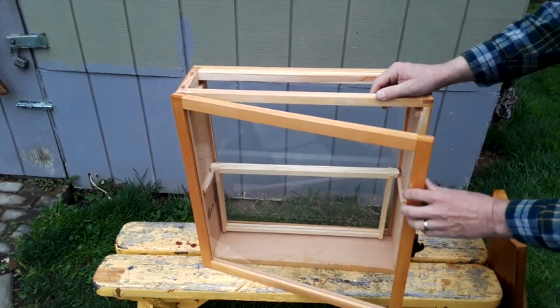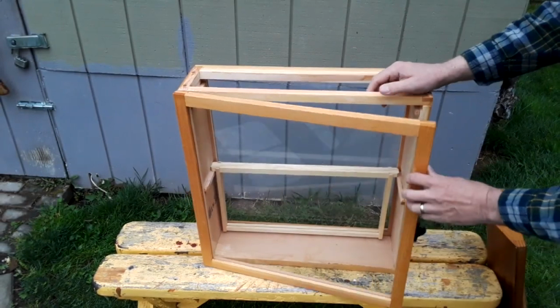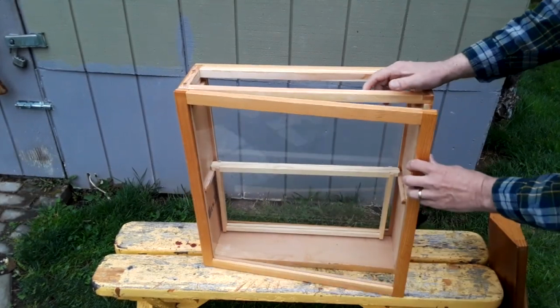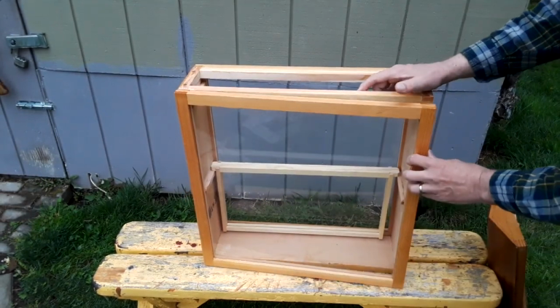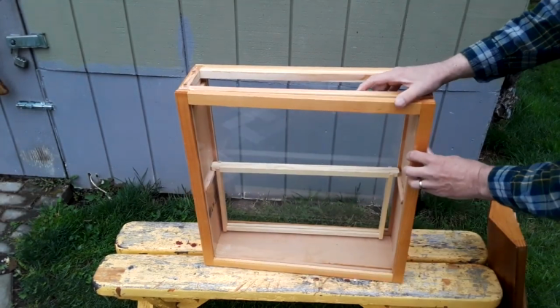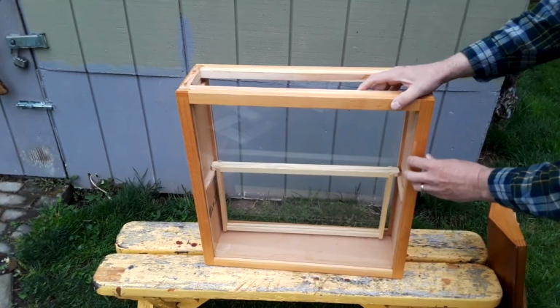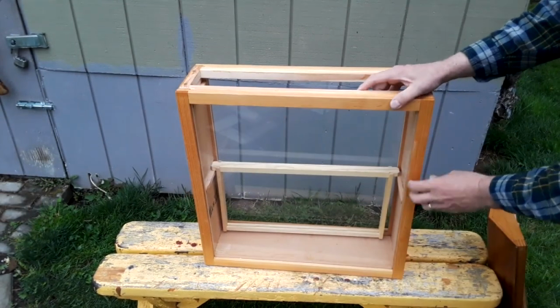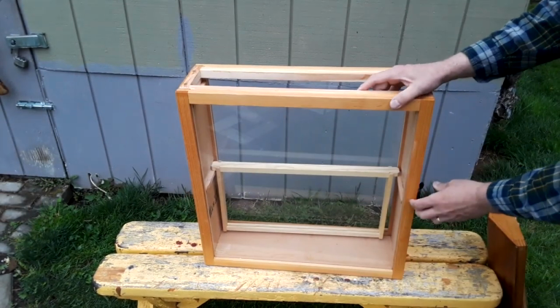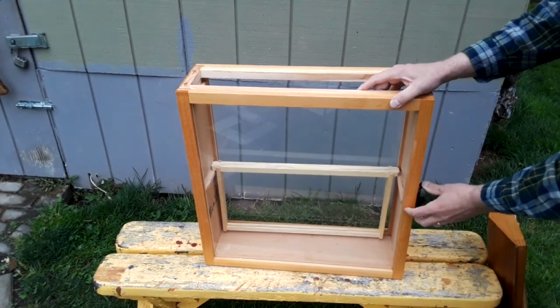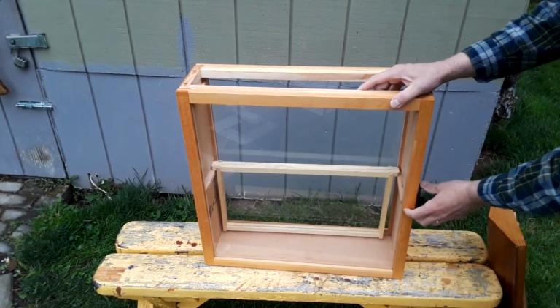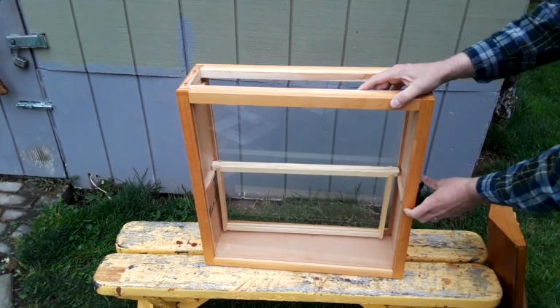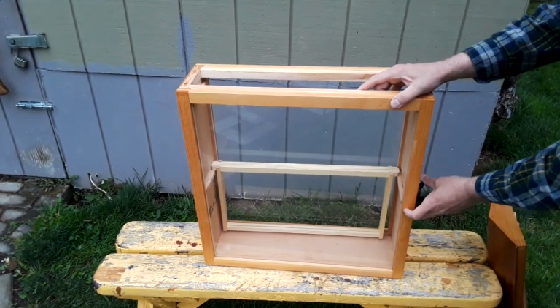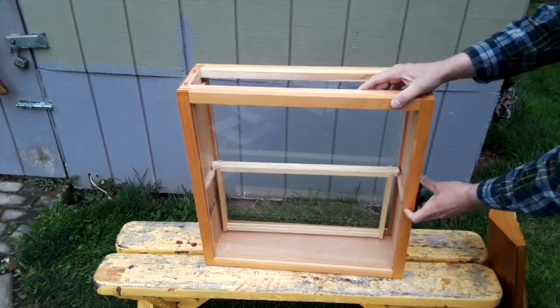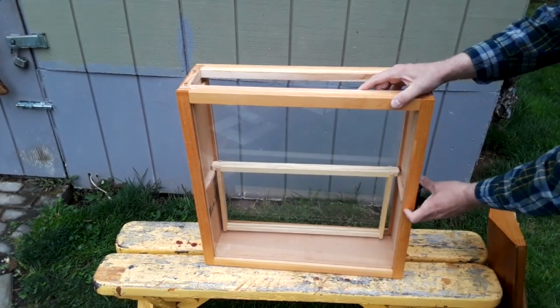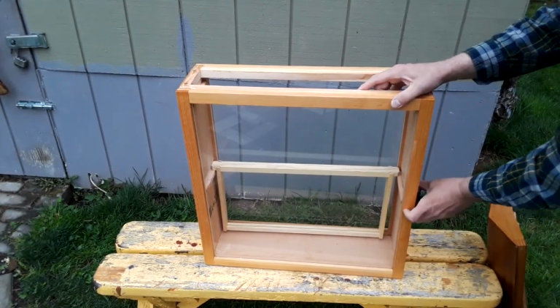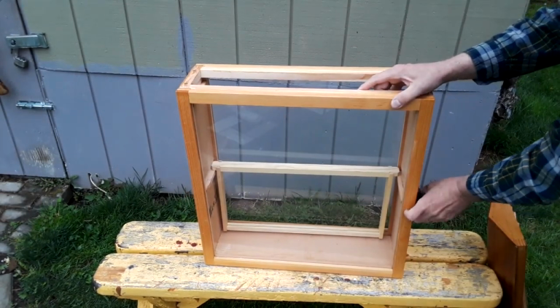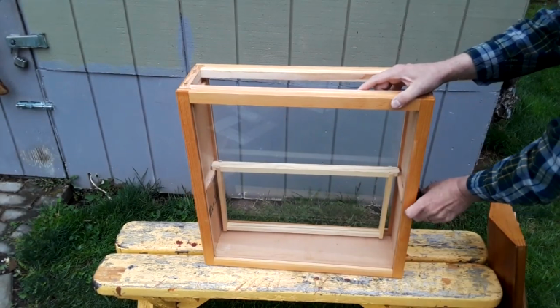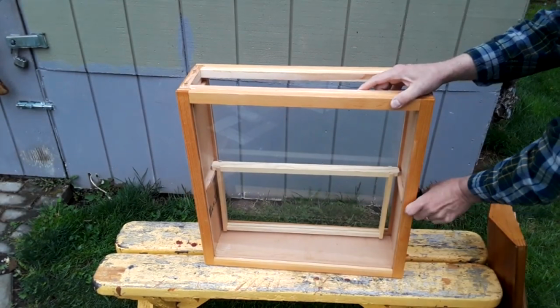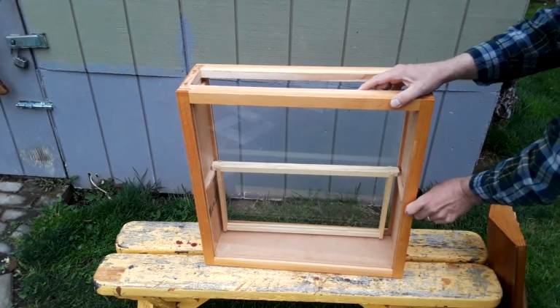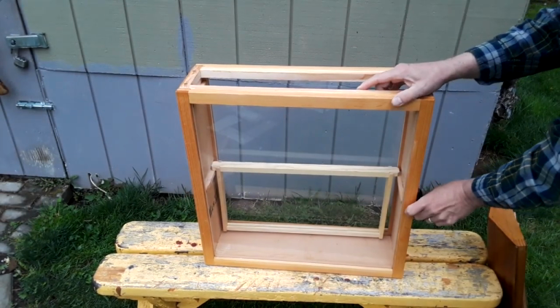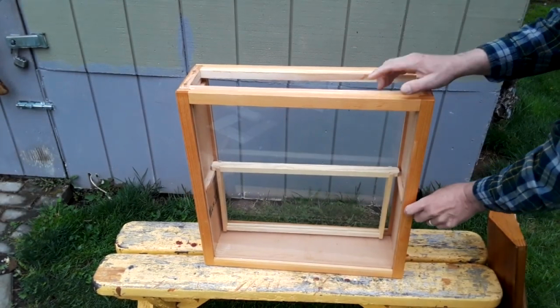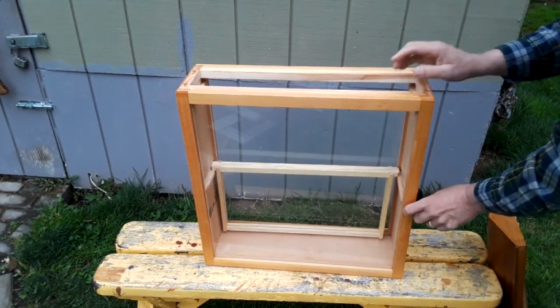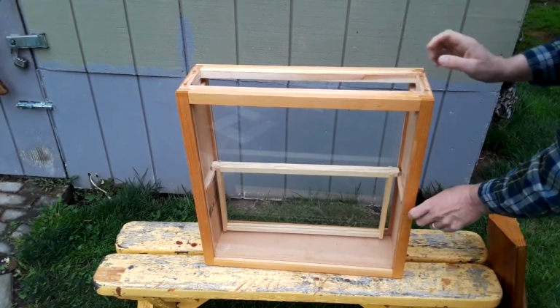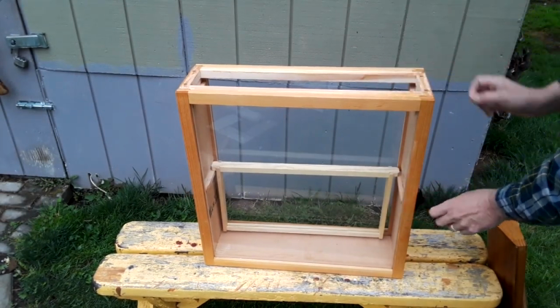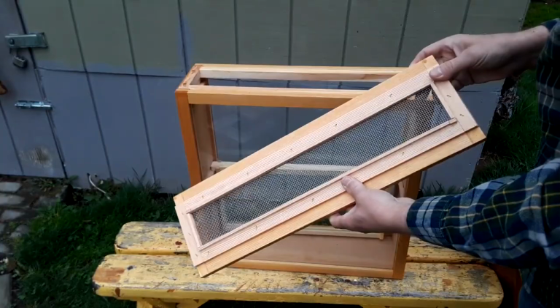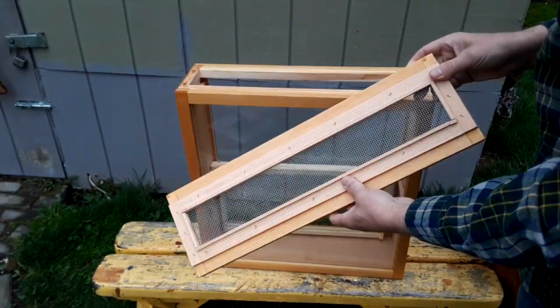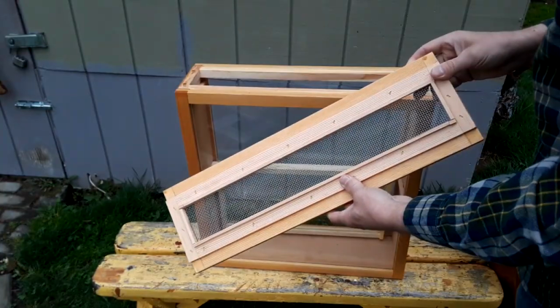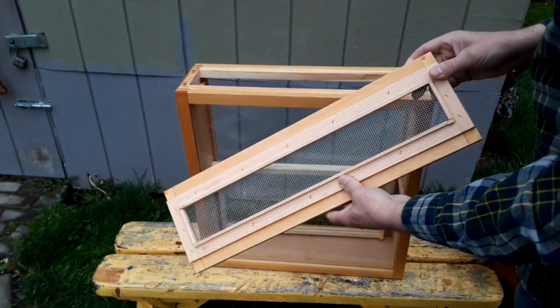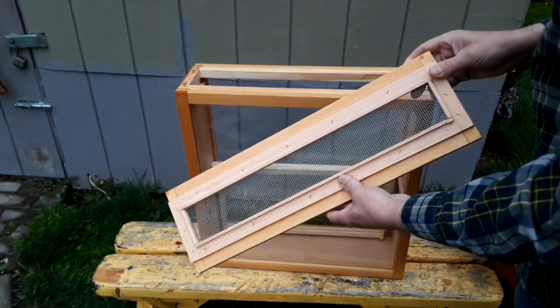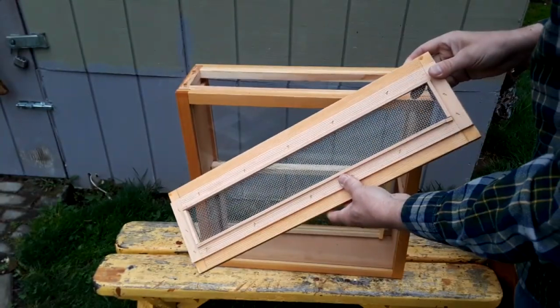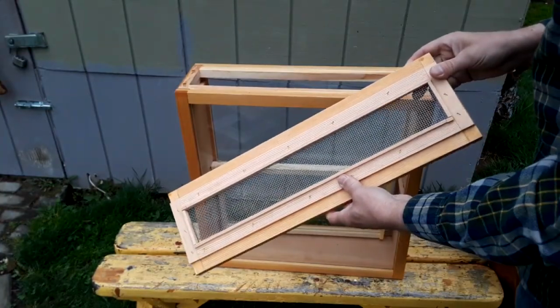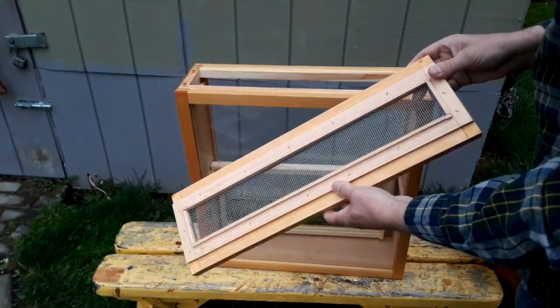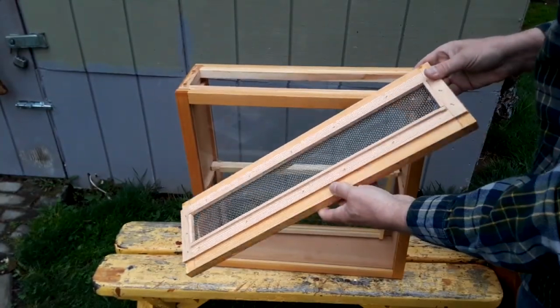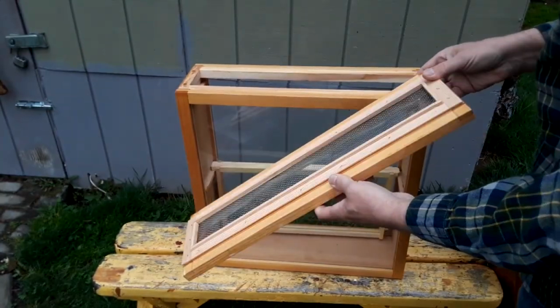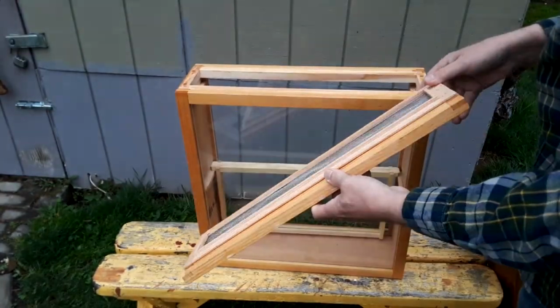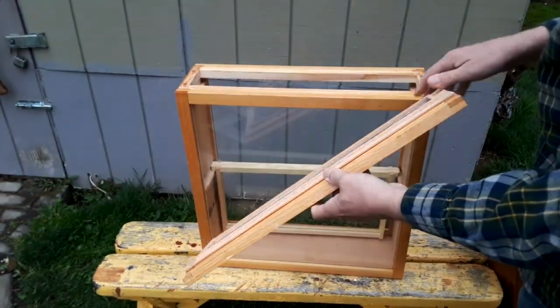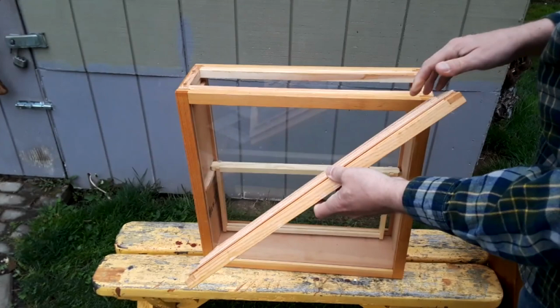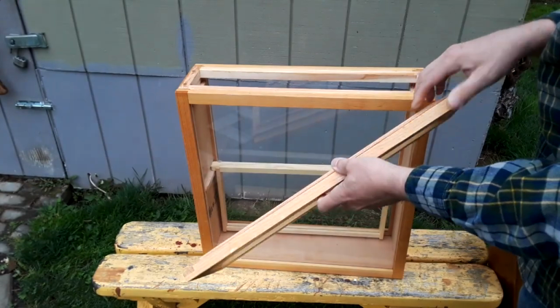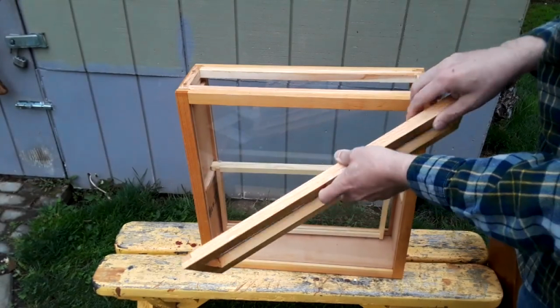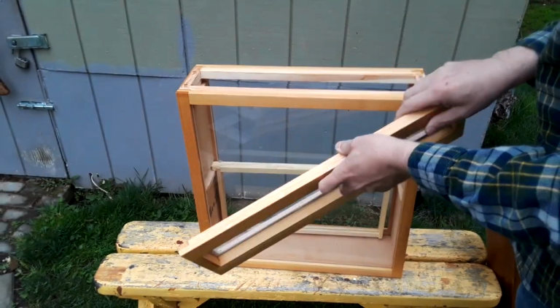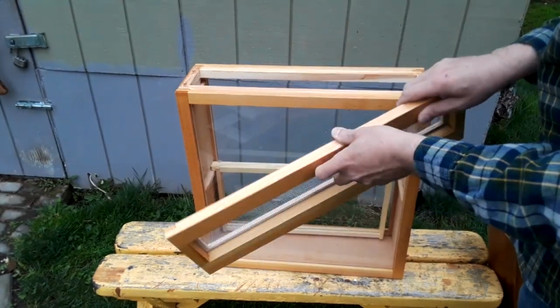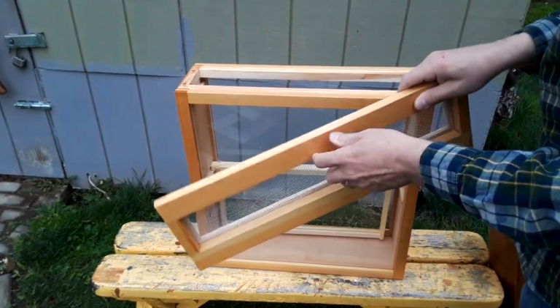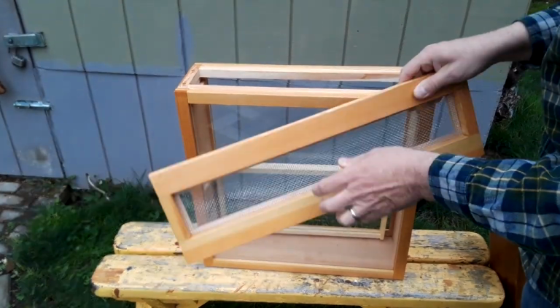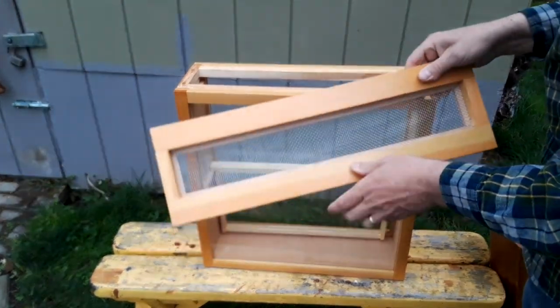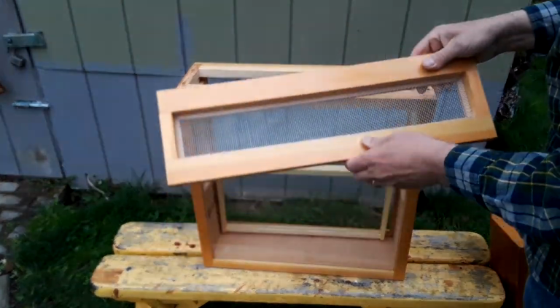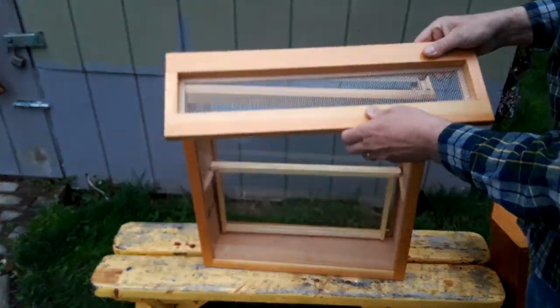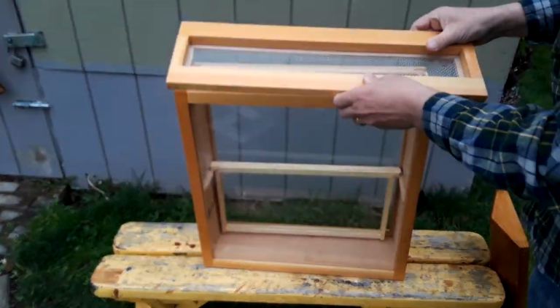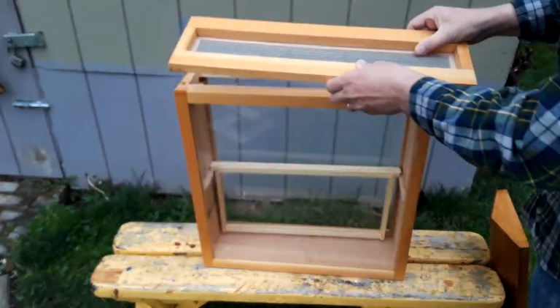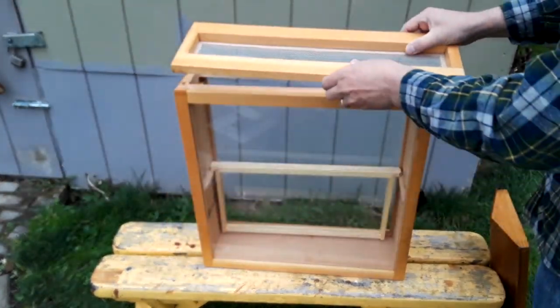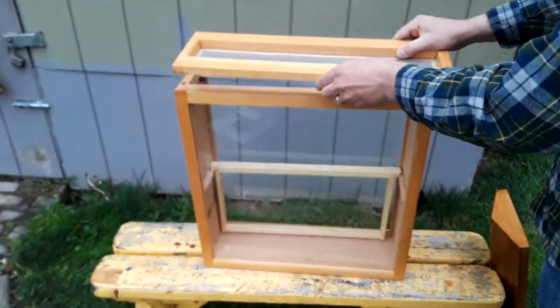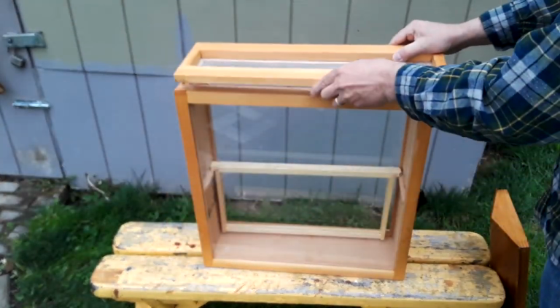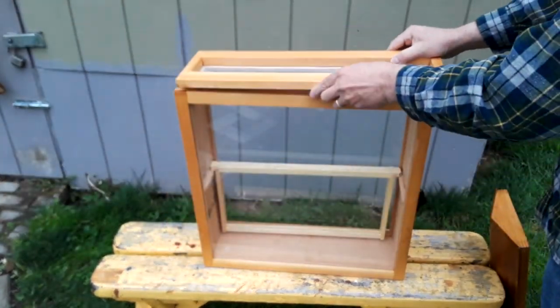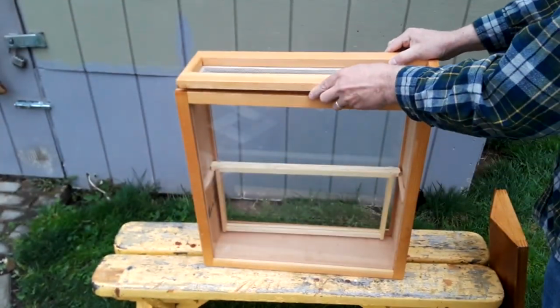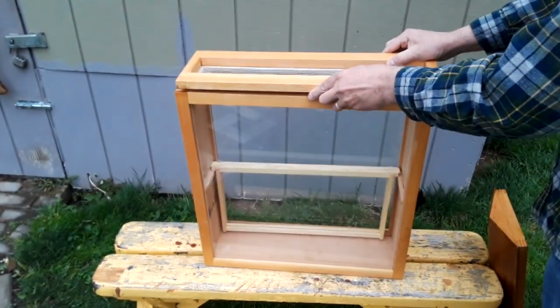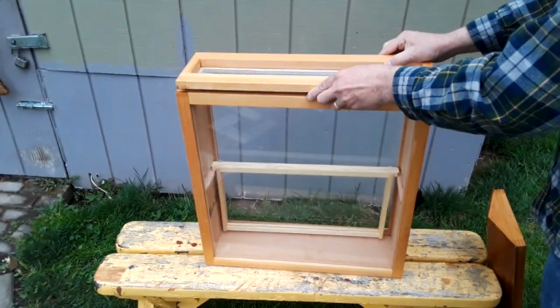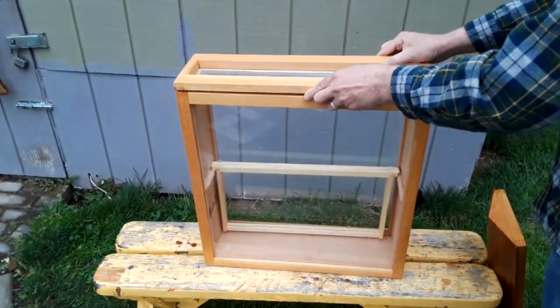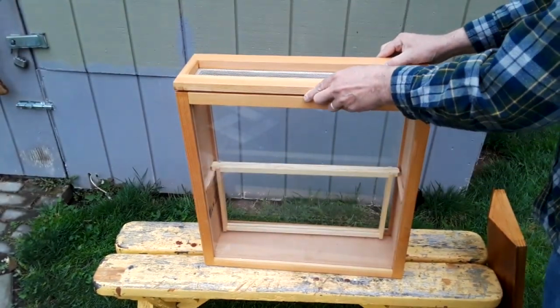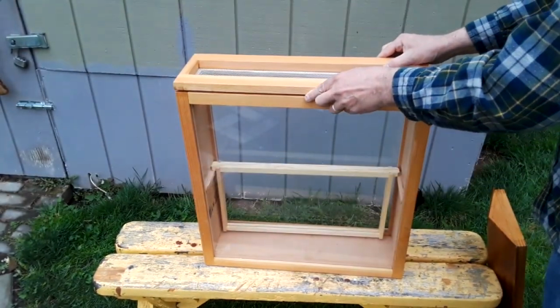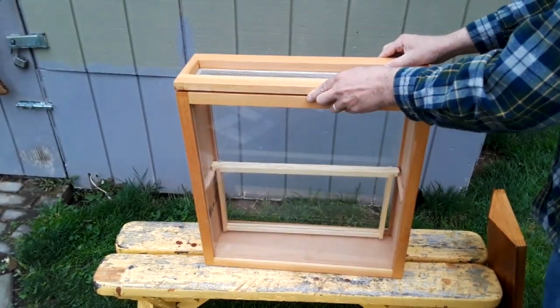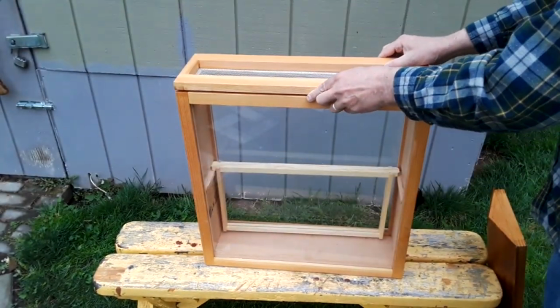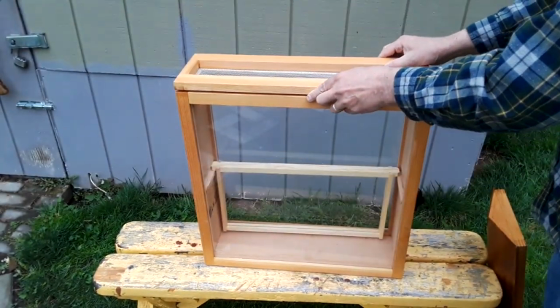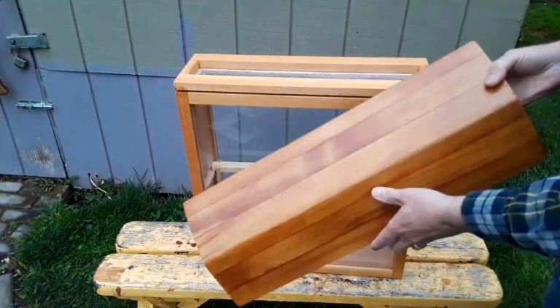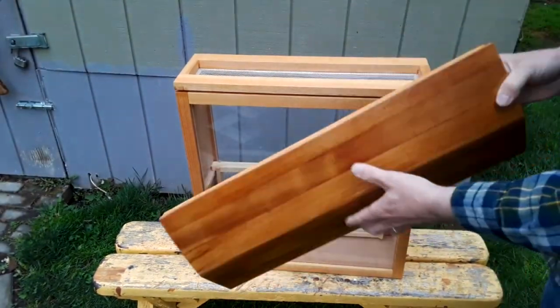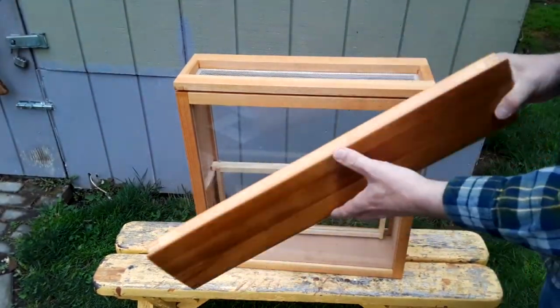Parts of the hive are all finished and they fit together well. It's really starting to come together, but there is still quite a bit left to do.